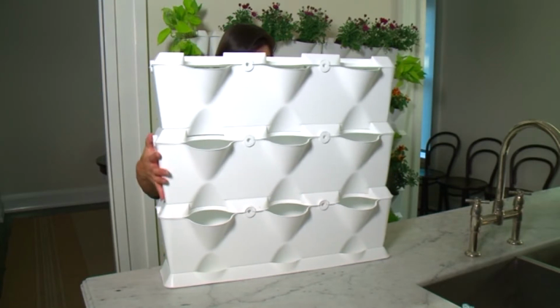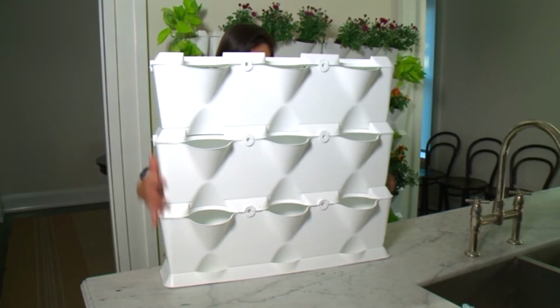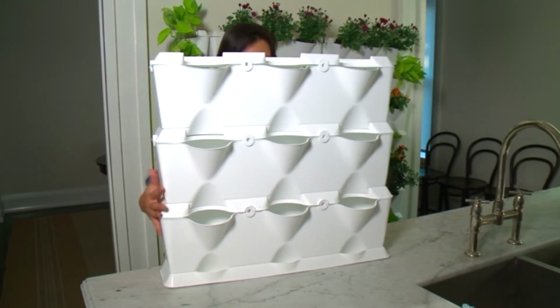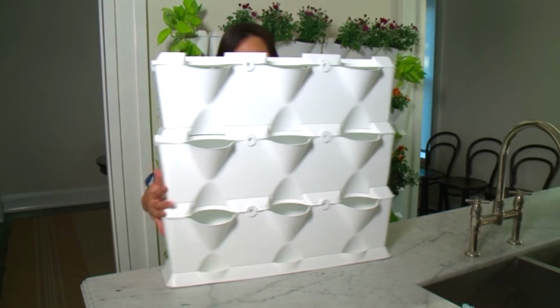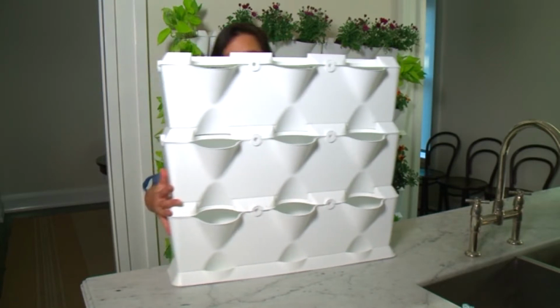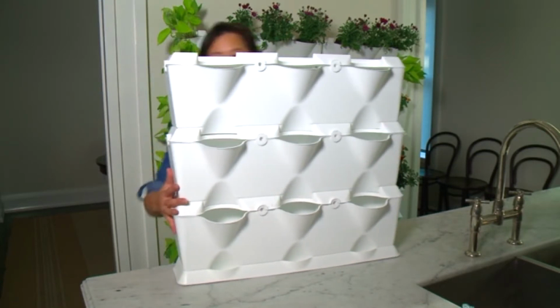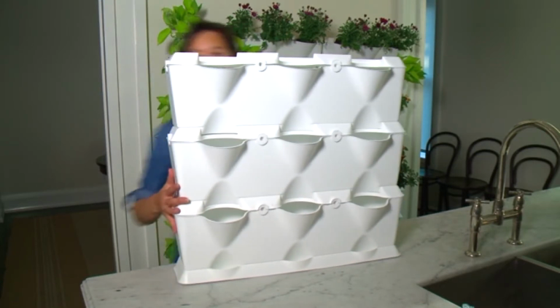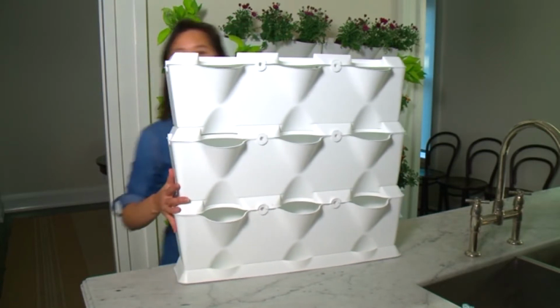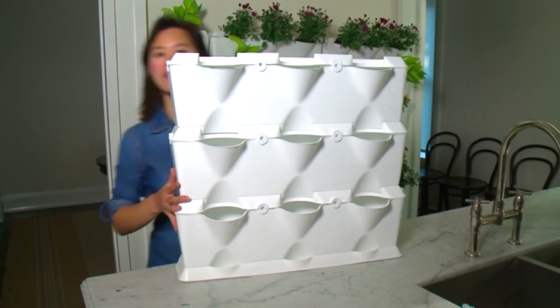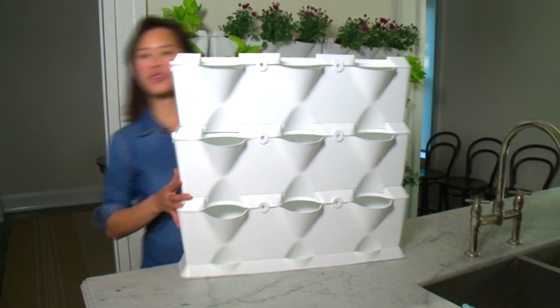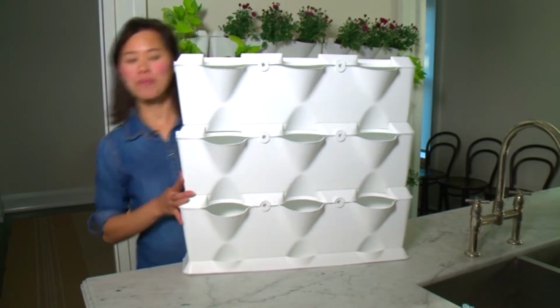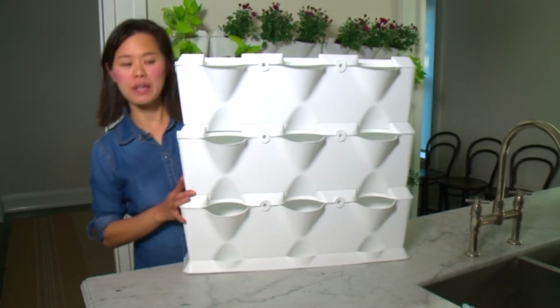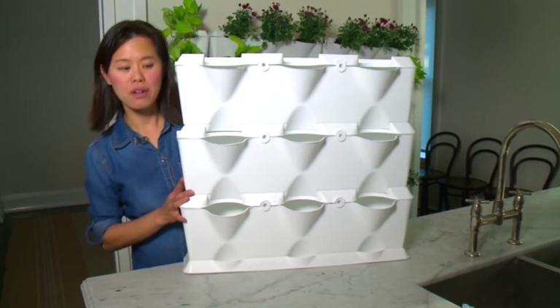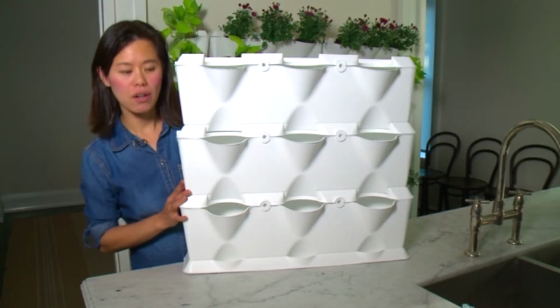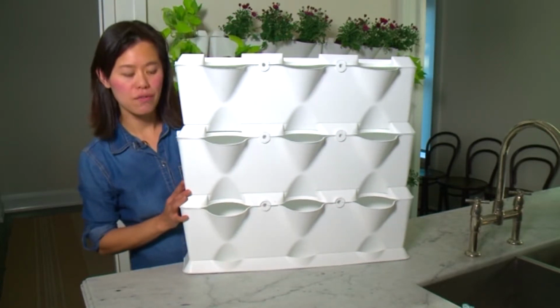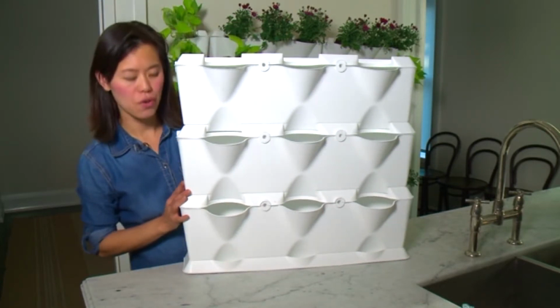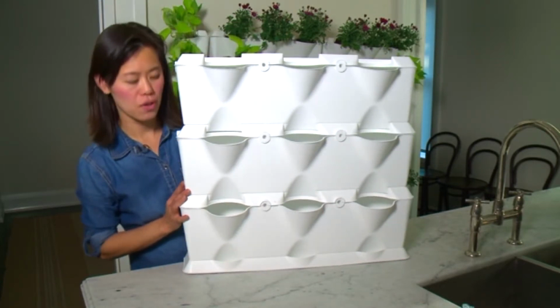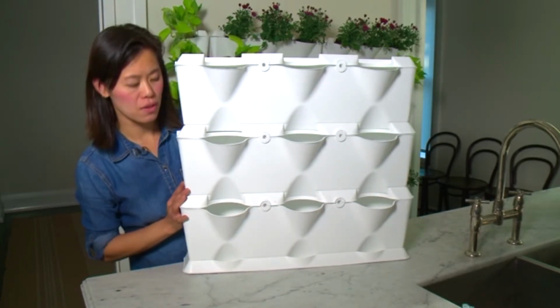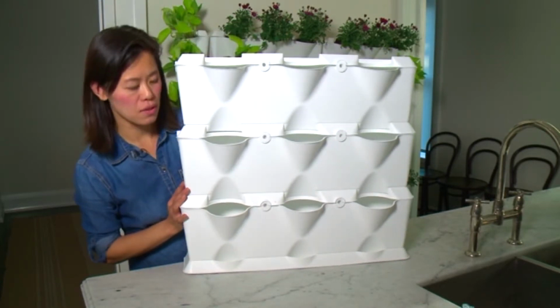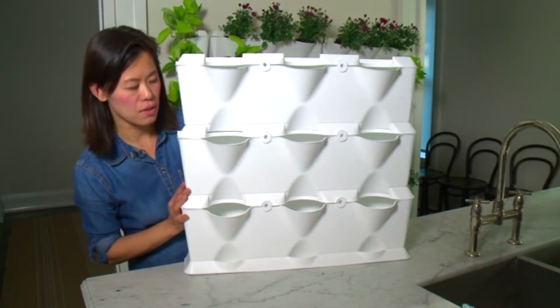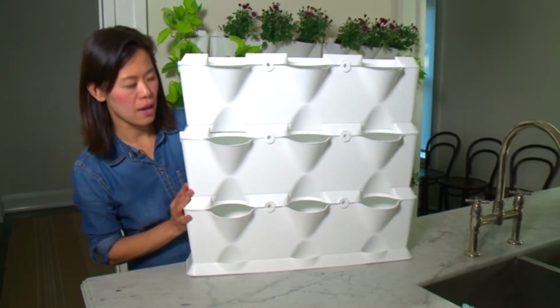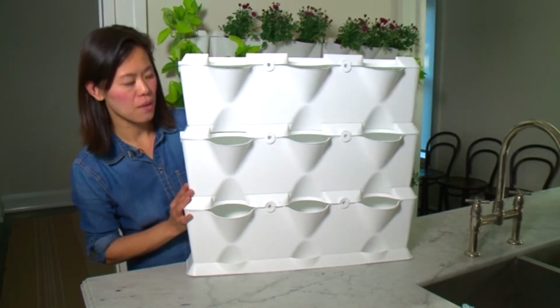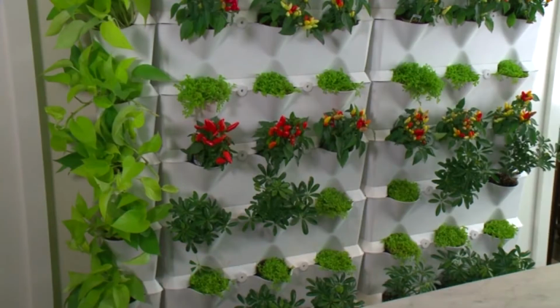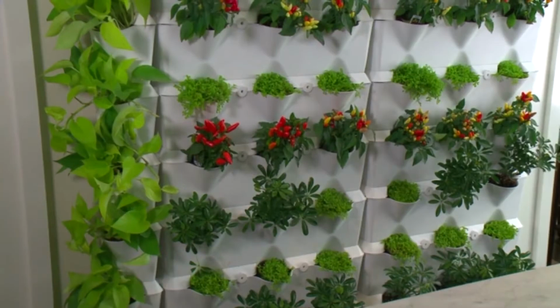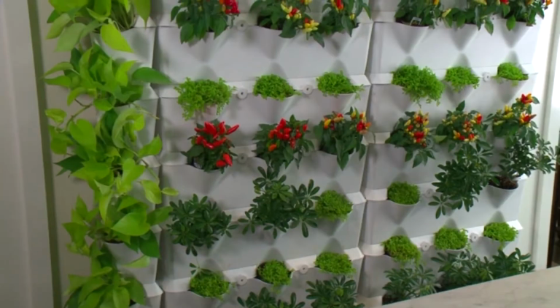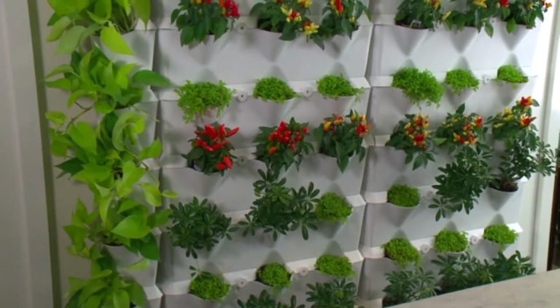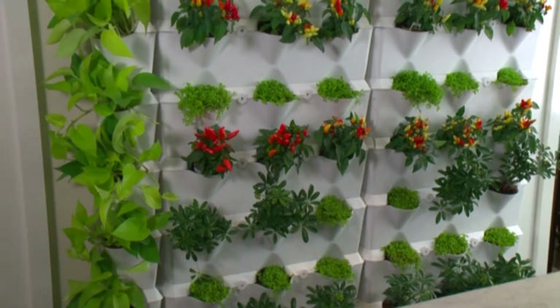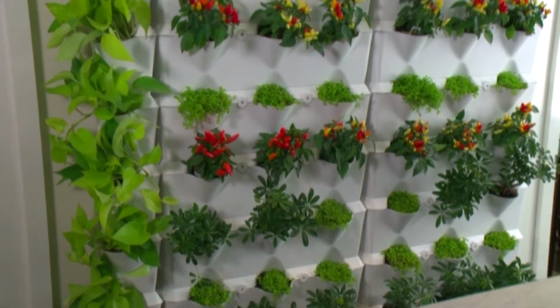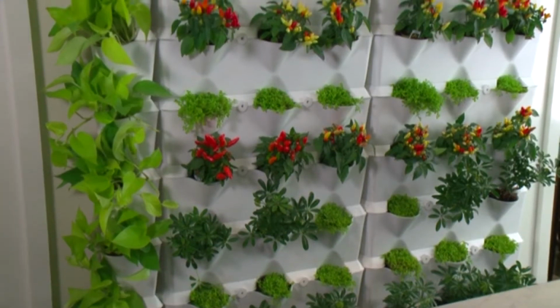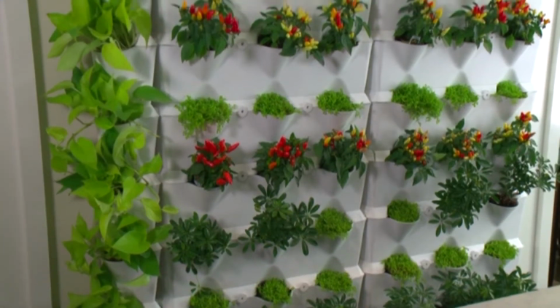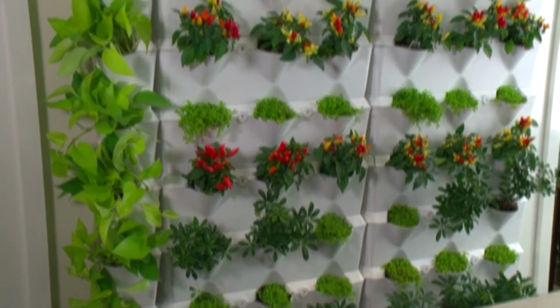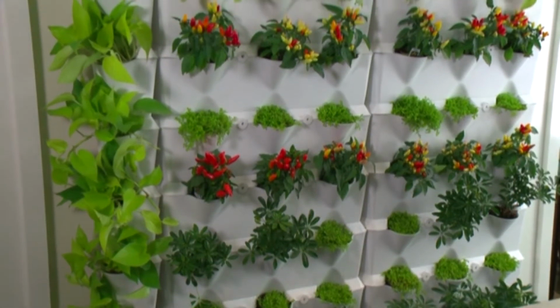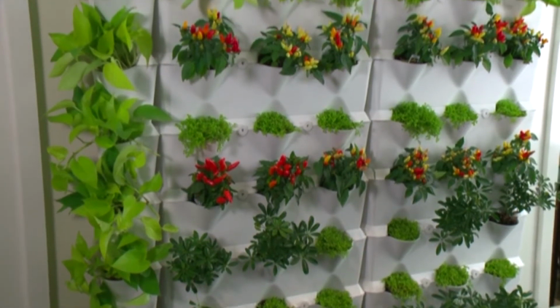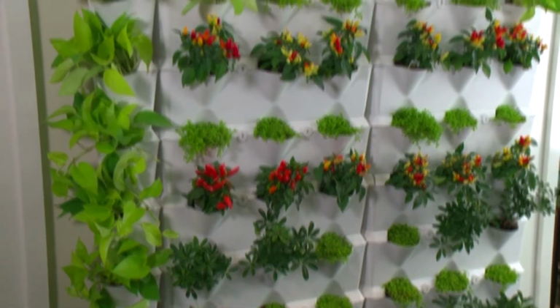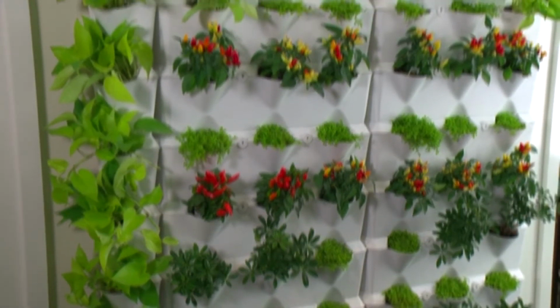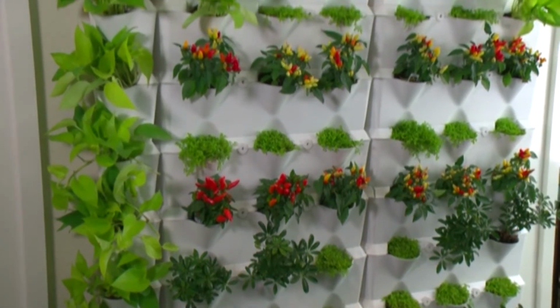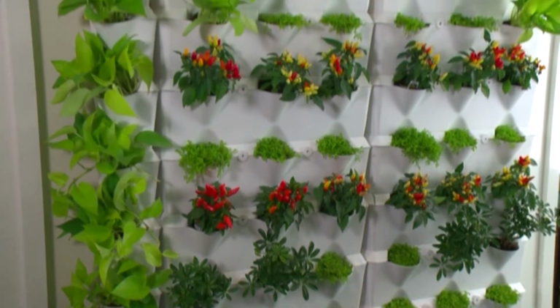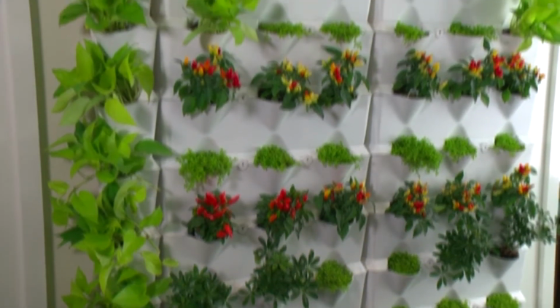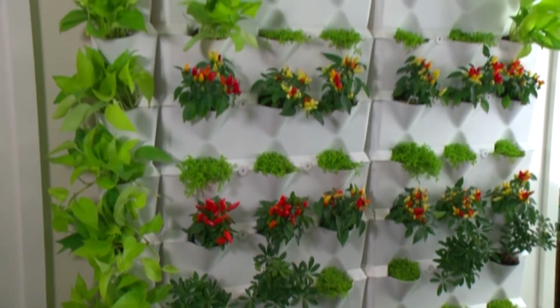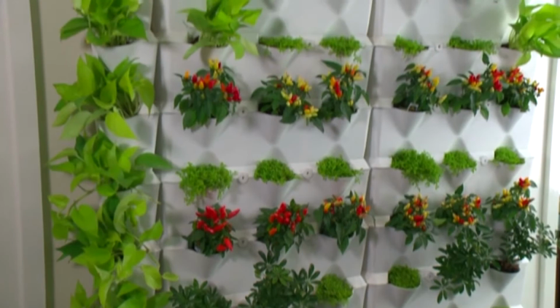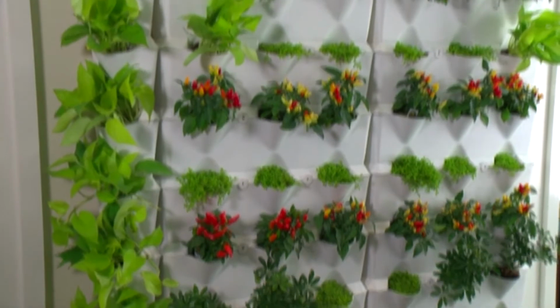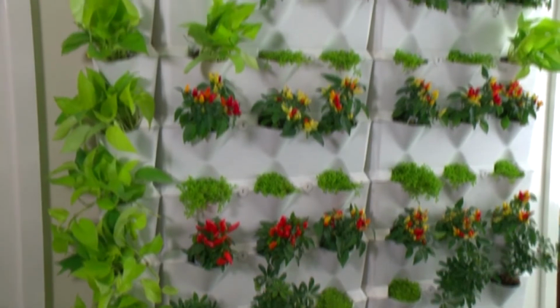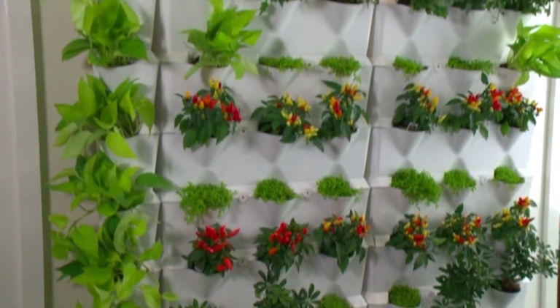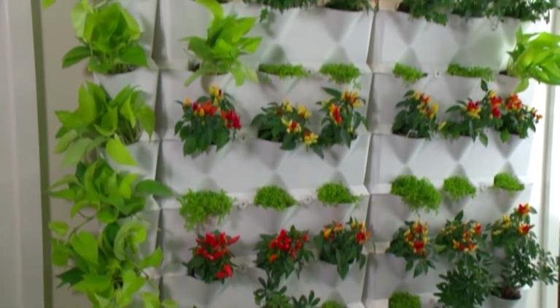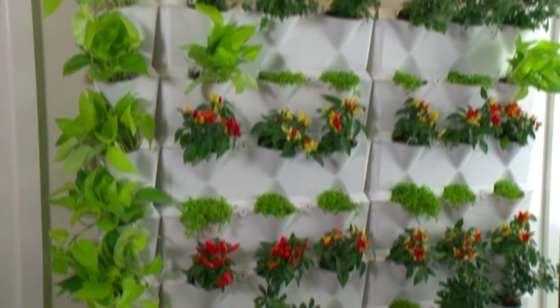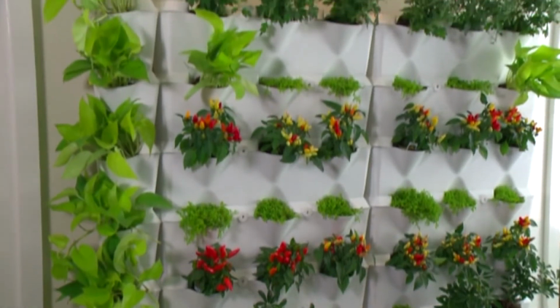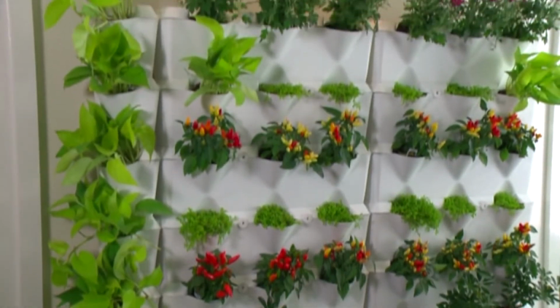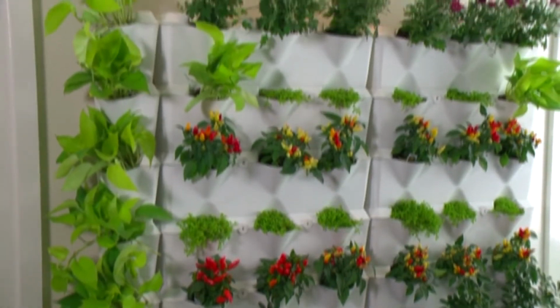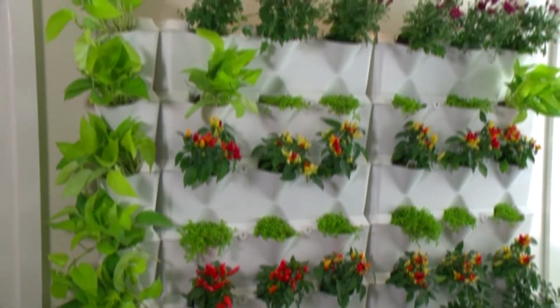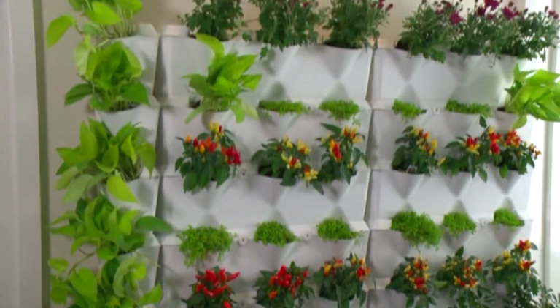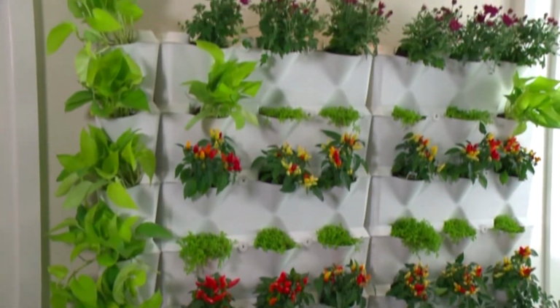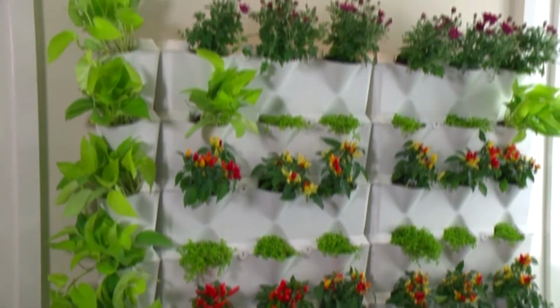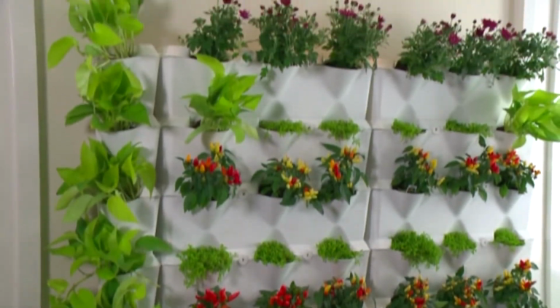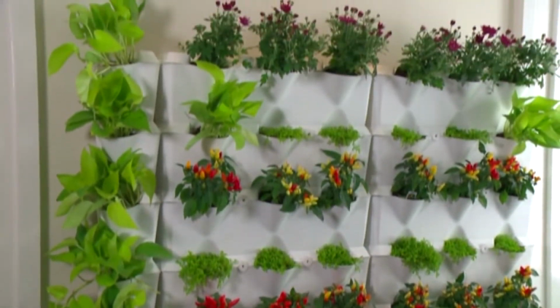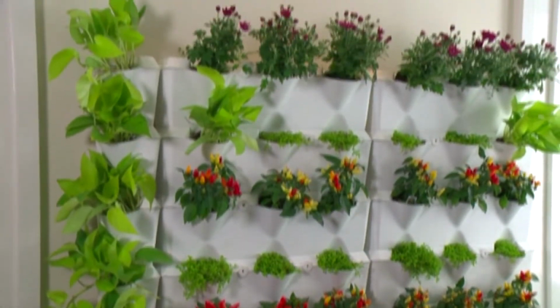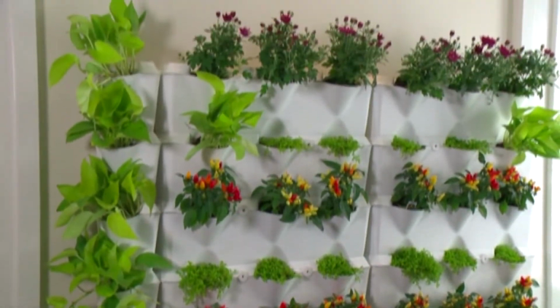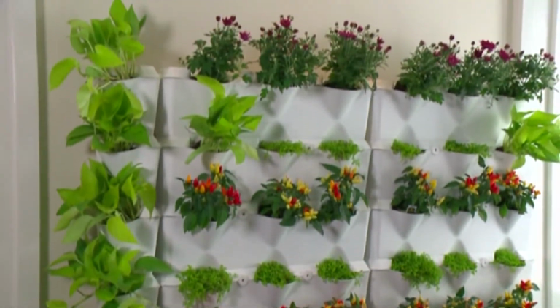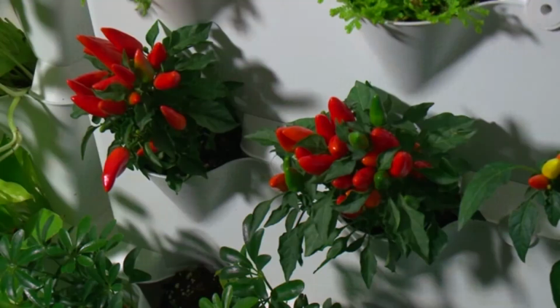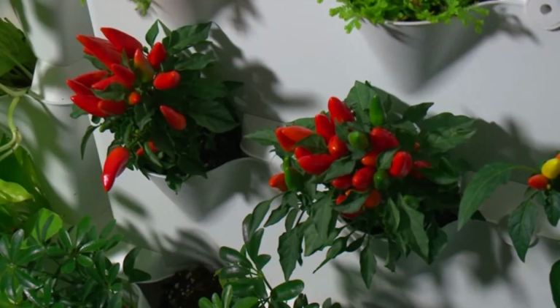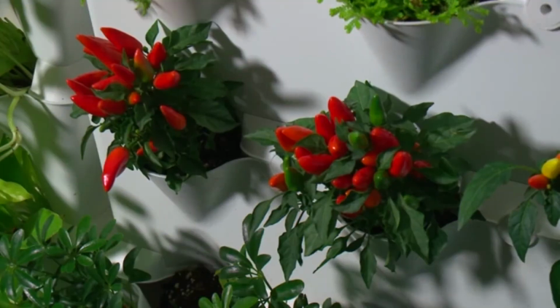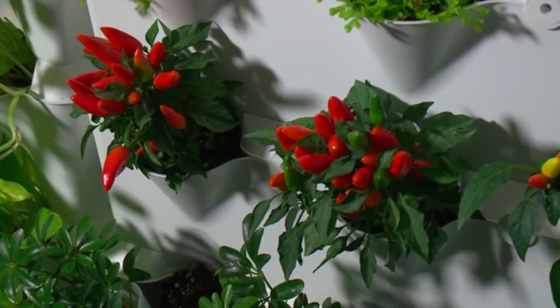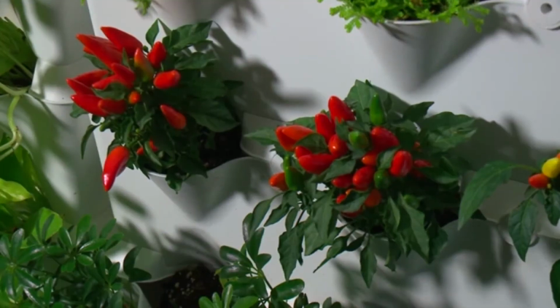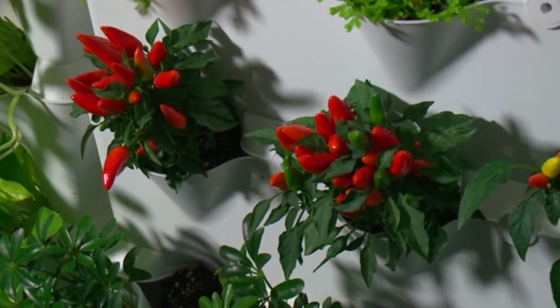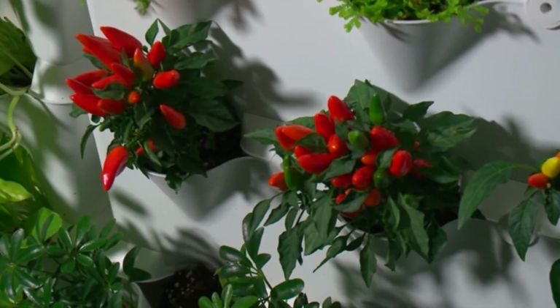And there is your mini garden vertical set. The best thing about it is when I'm cooking, I have fresh food at my fingertips.